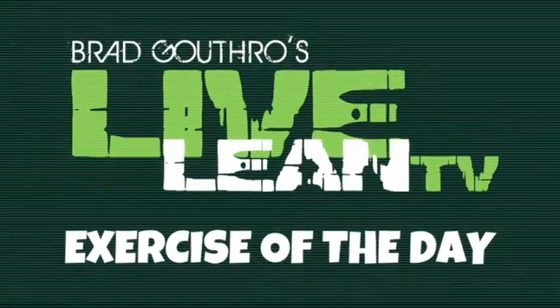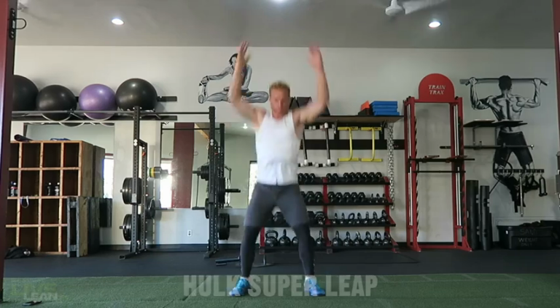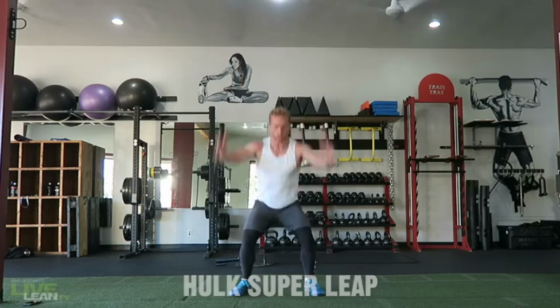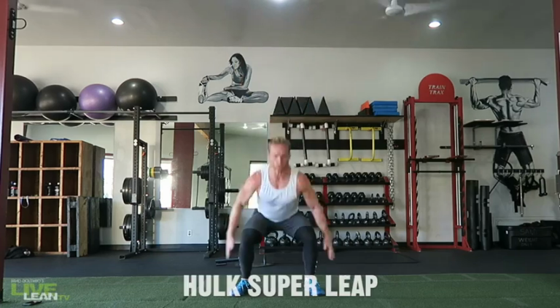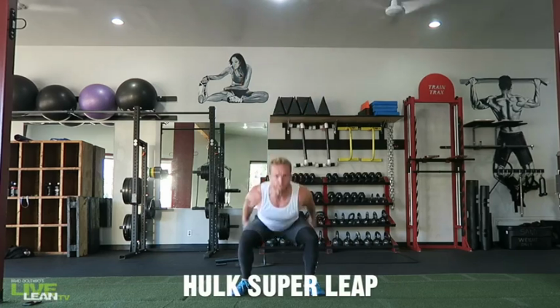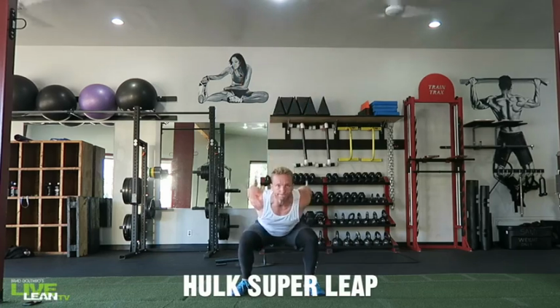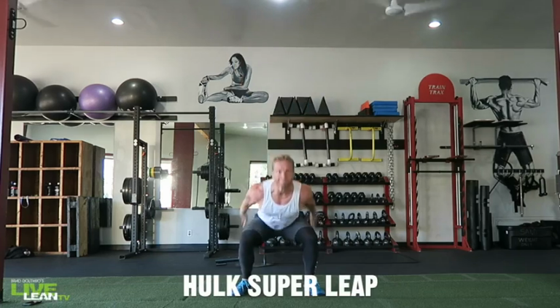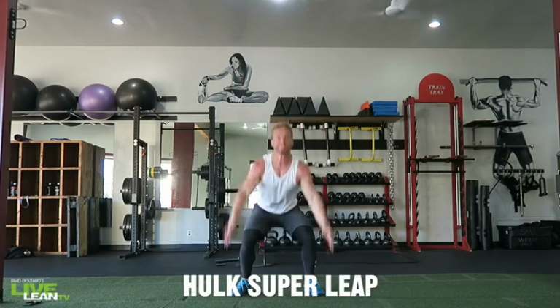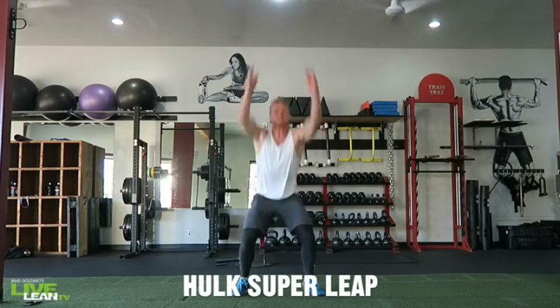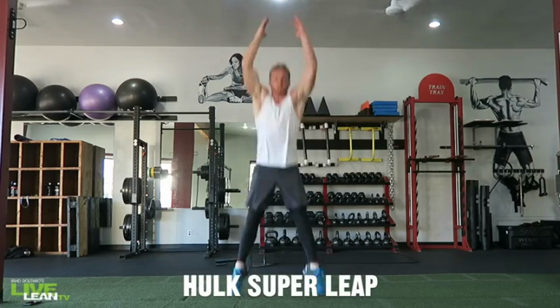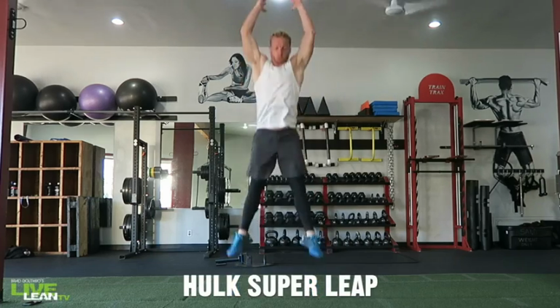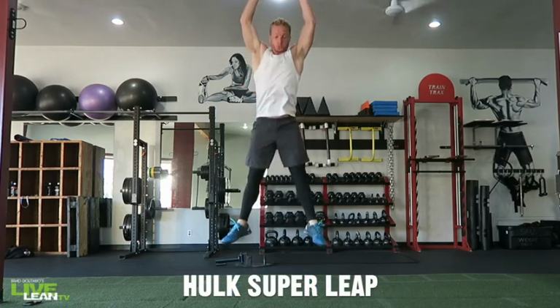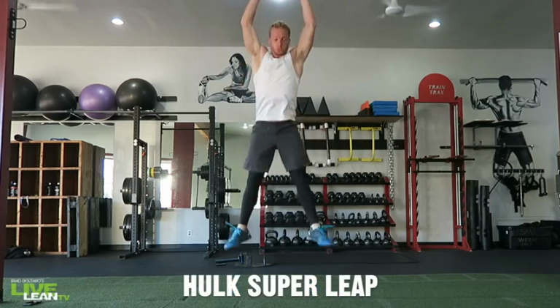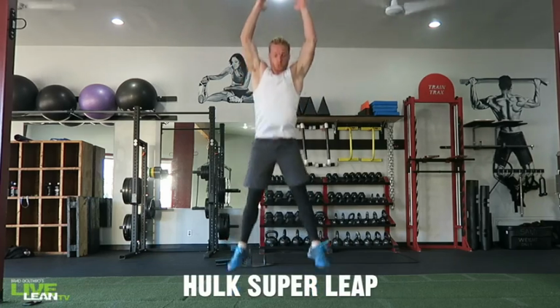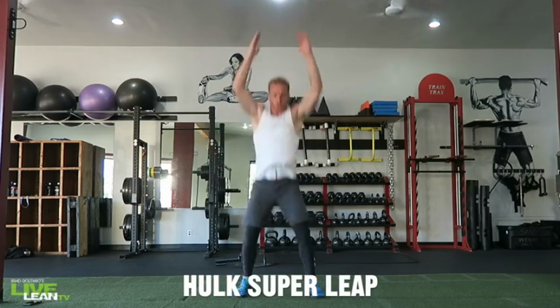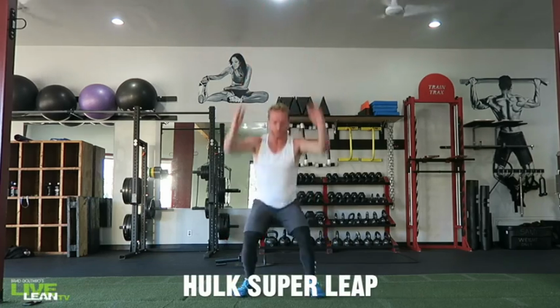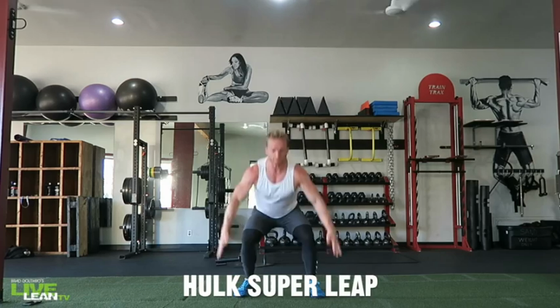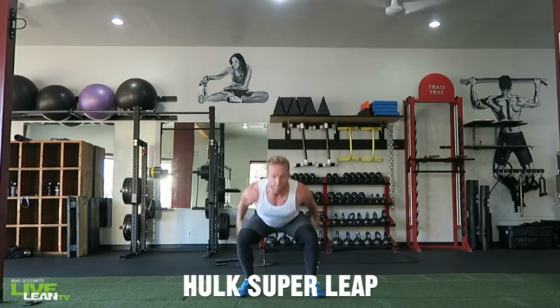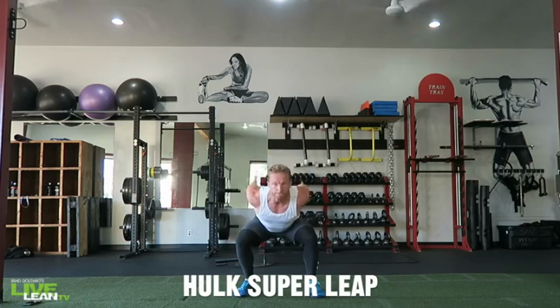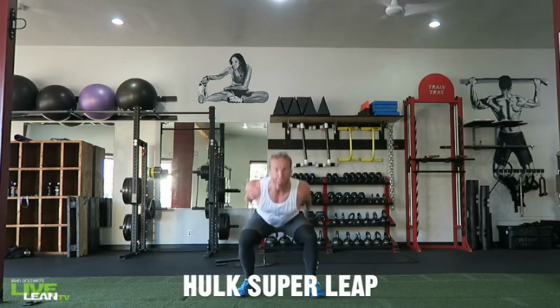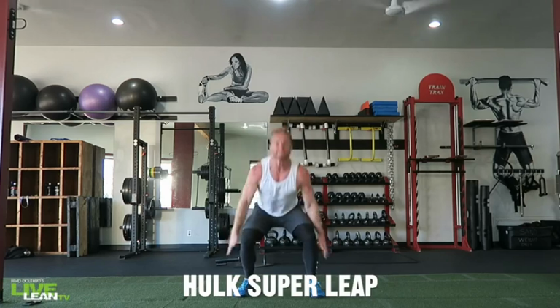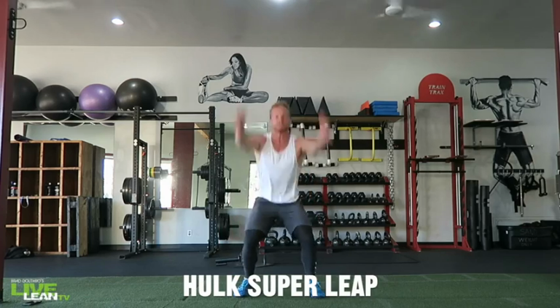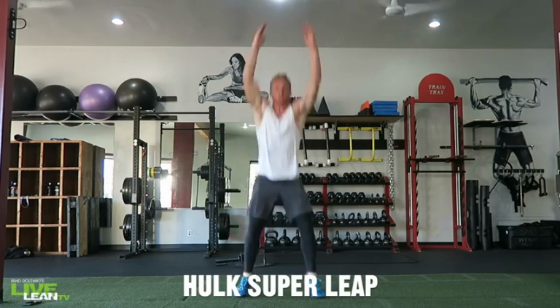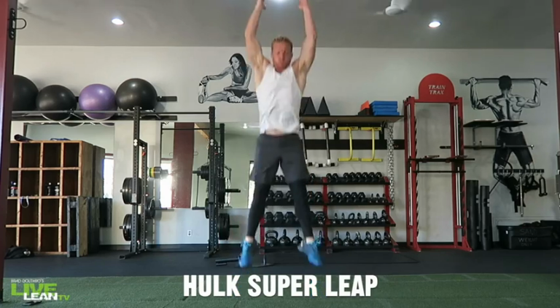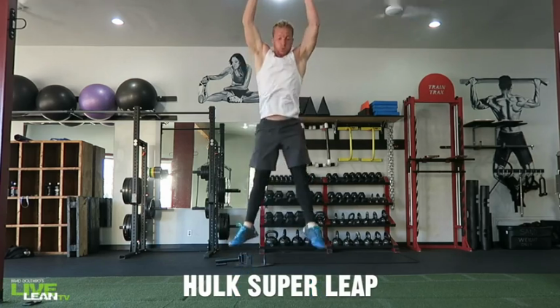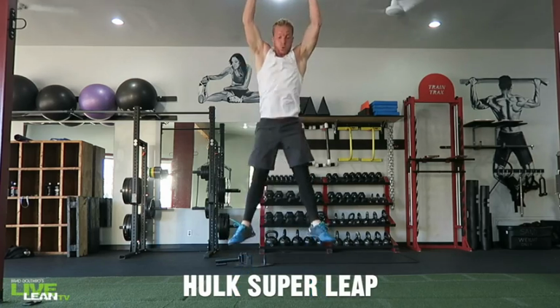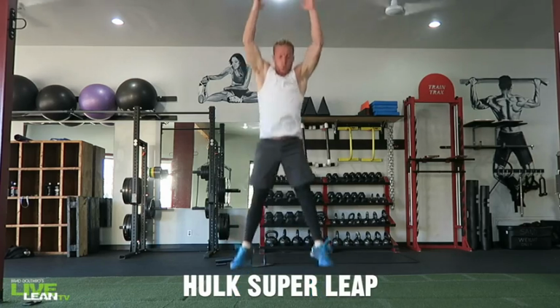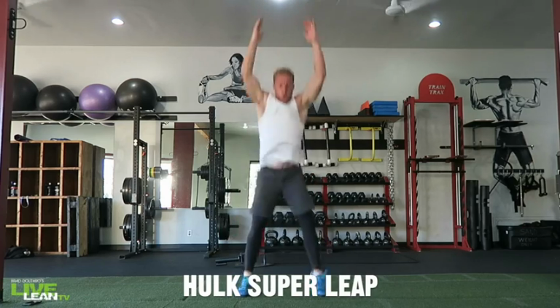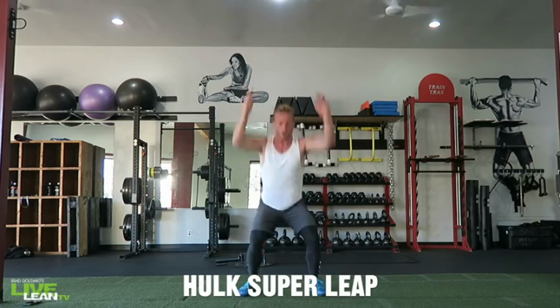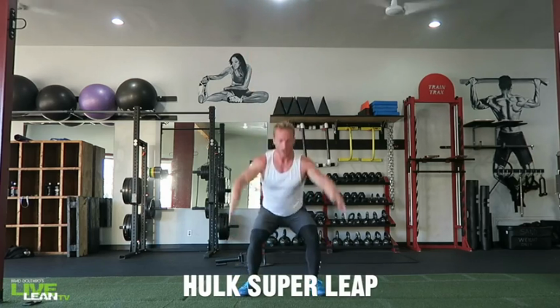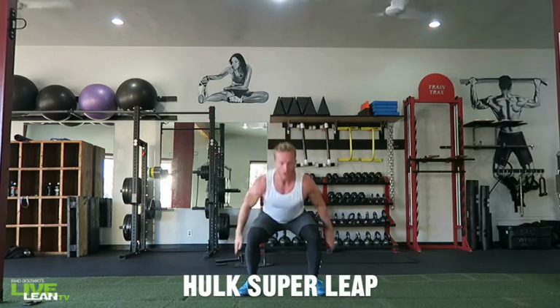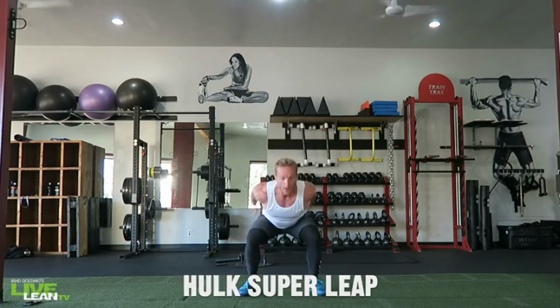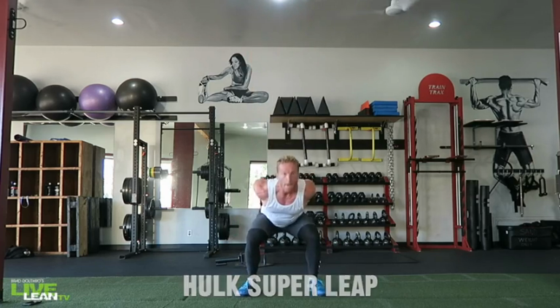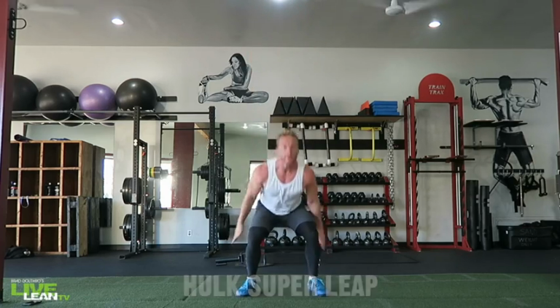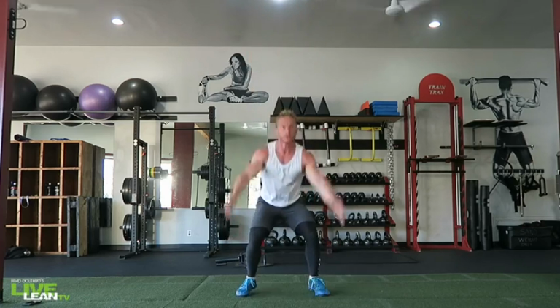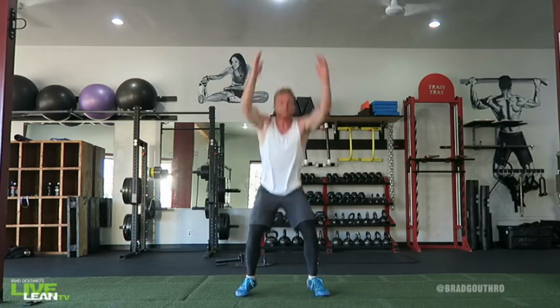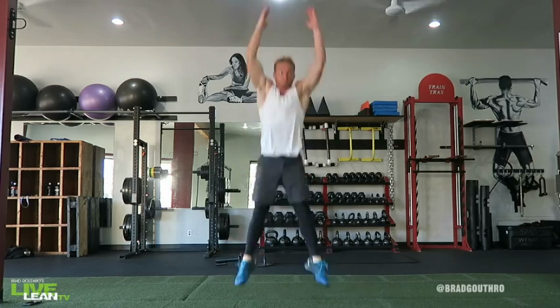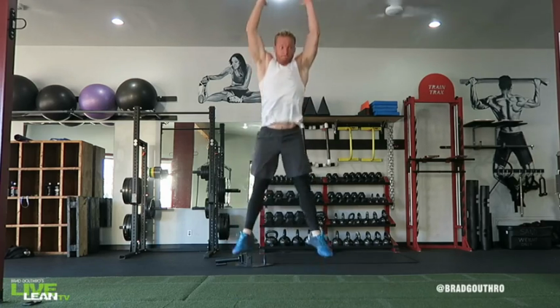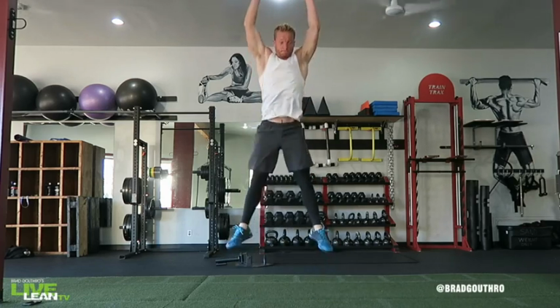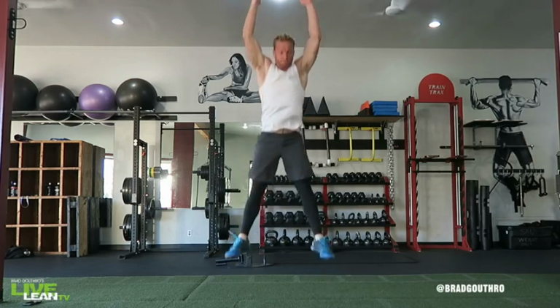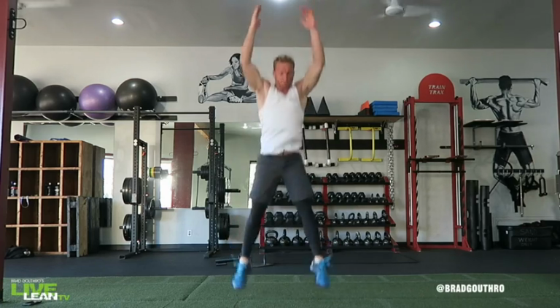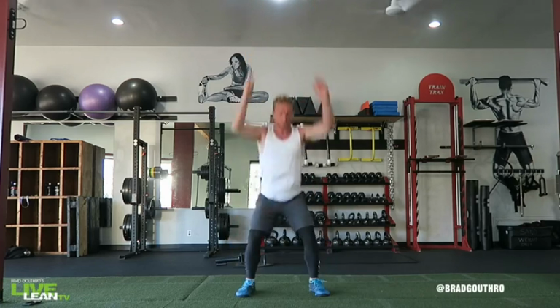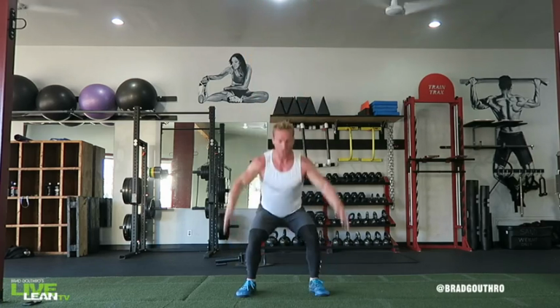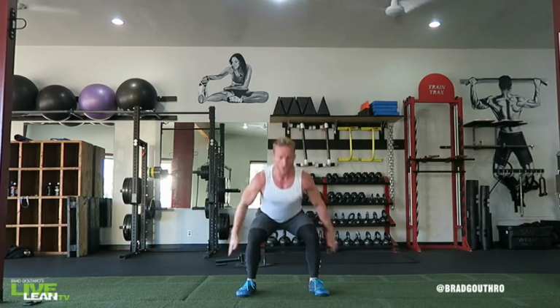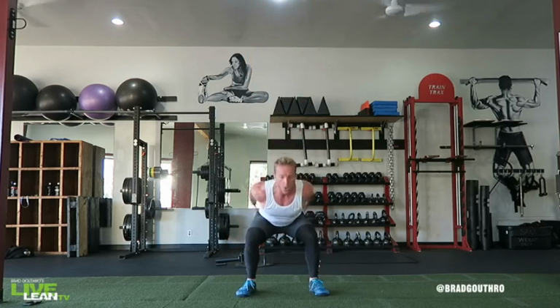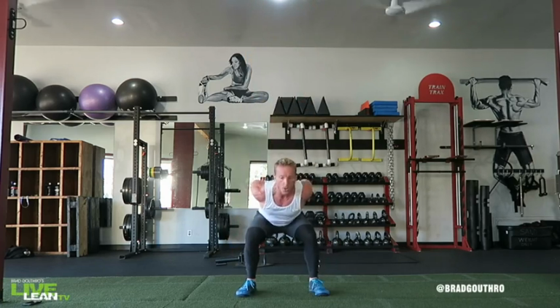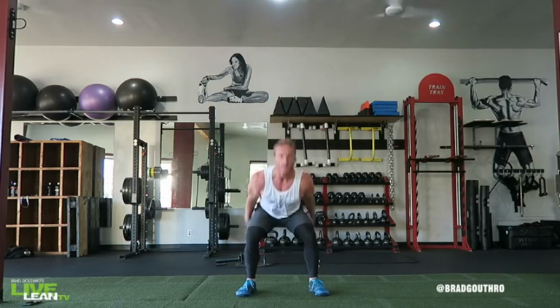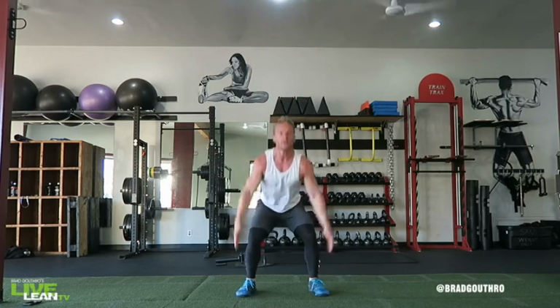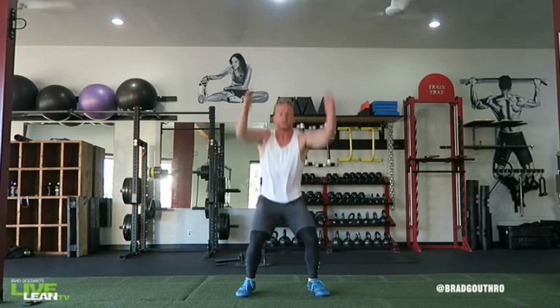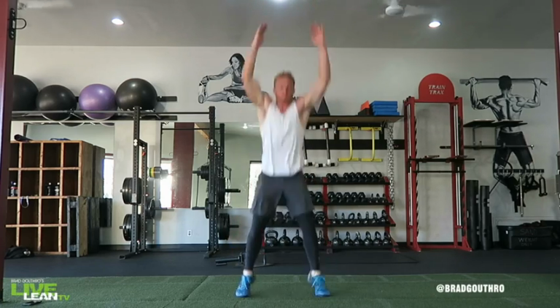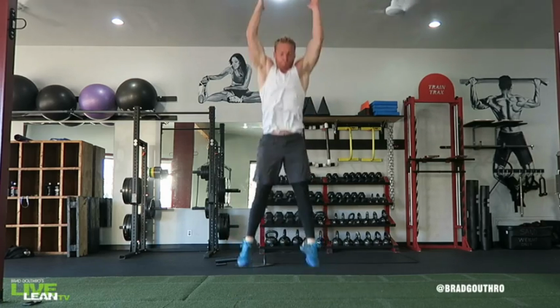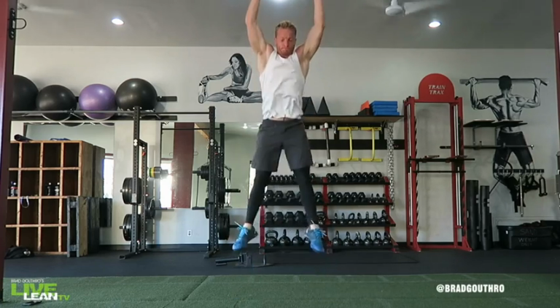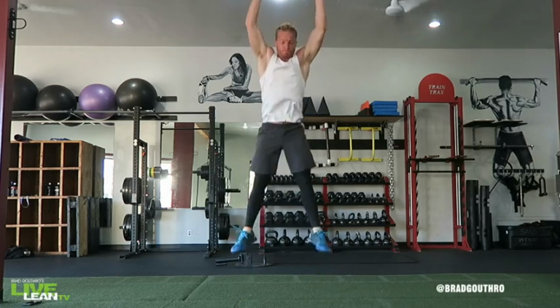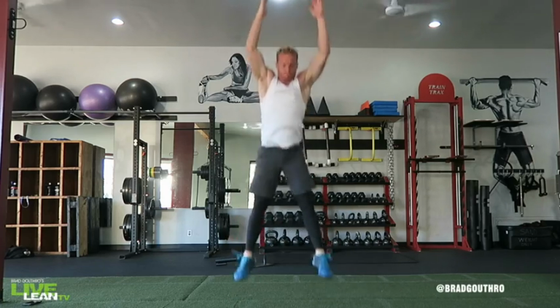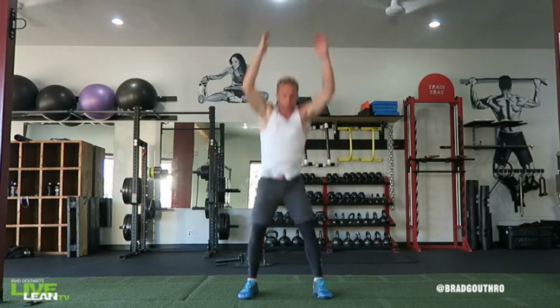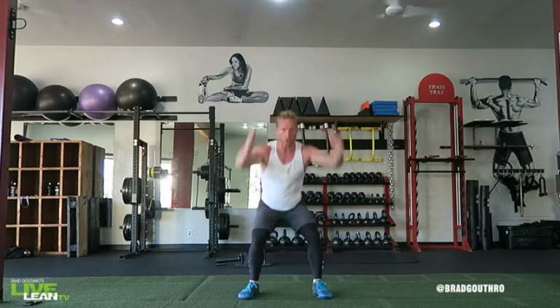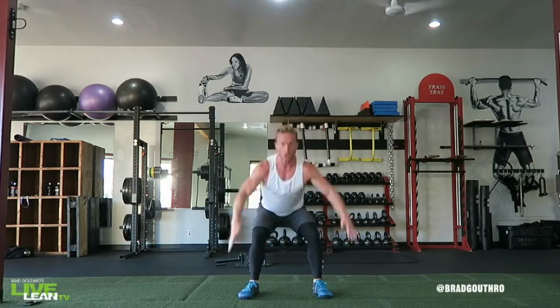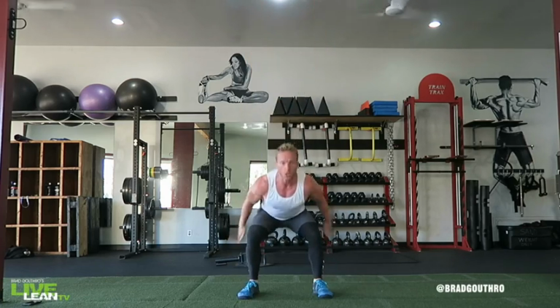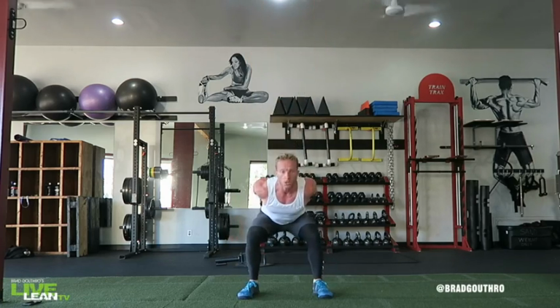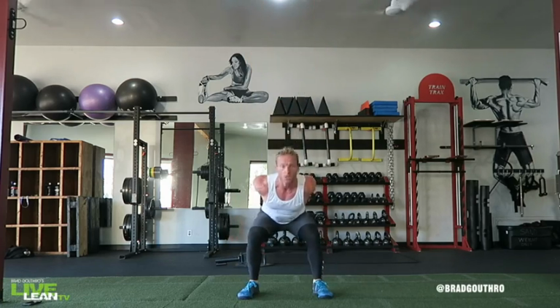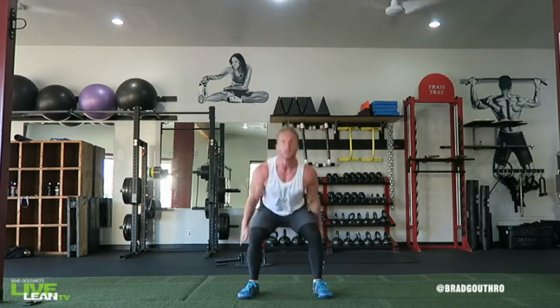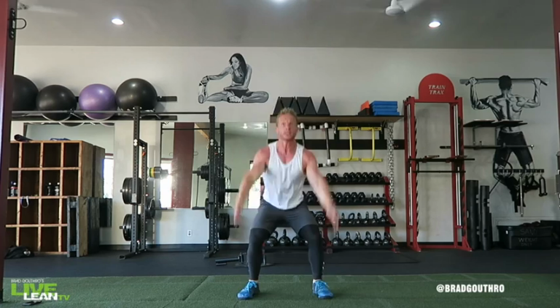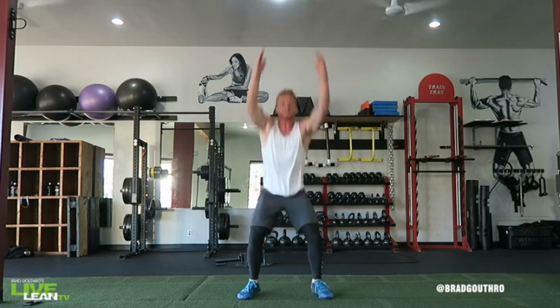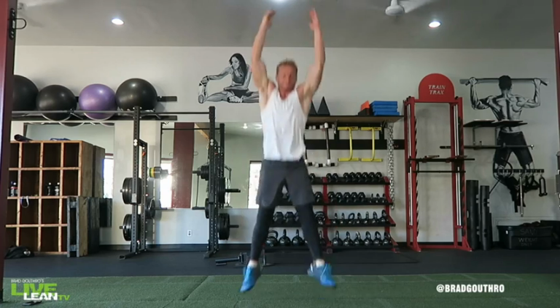The Hulk Super Leap is another awesome cardio variation of jump cardio. This exercise will put your fat burners on overdrive.